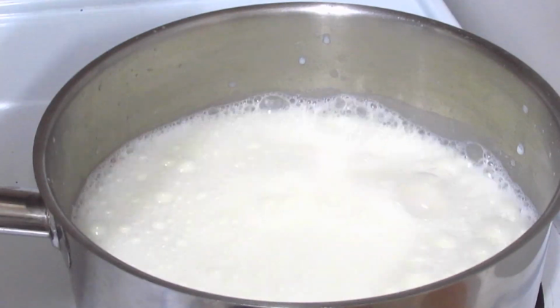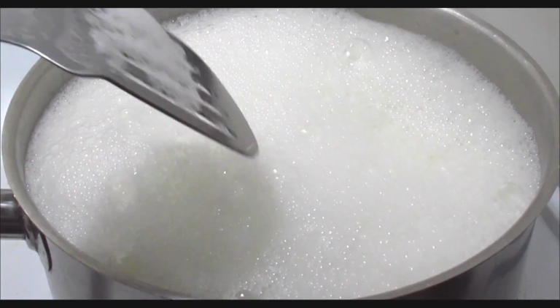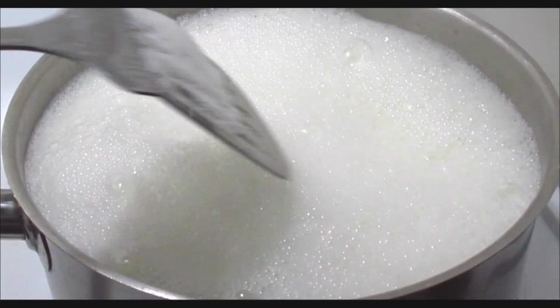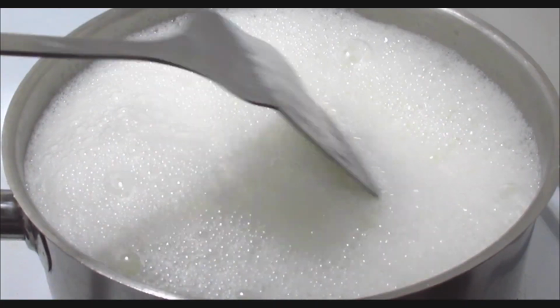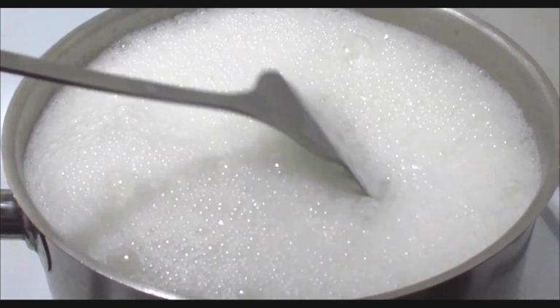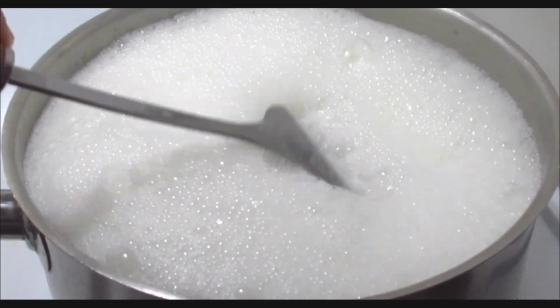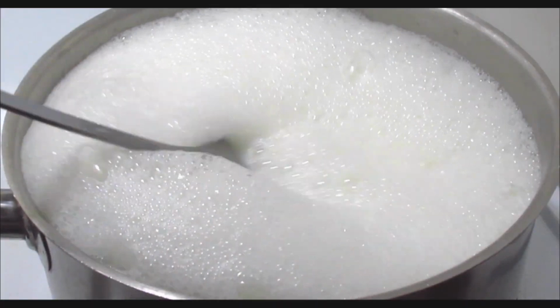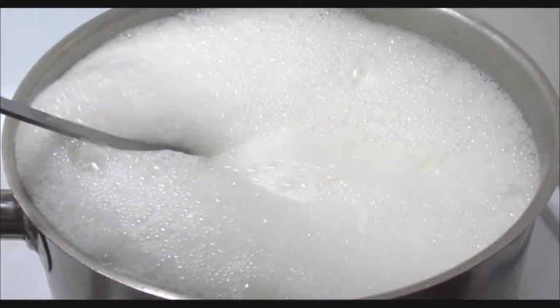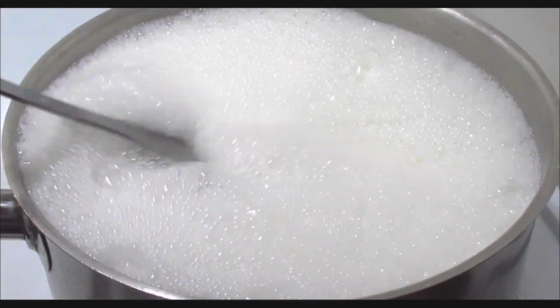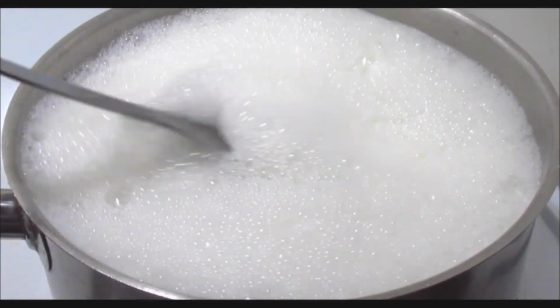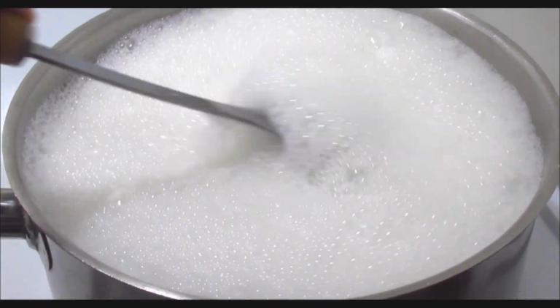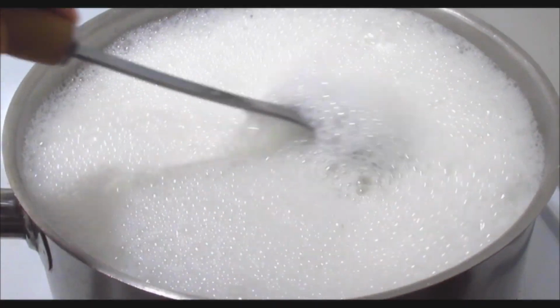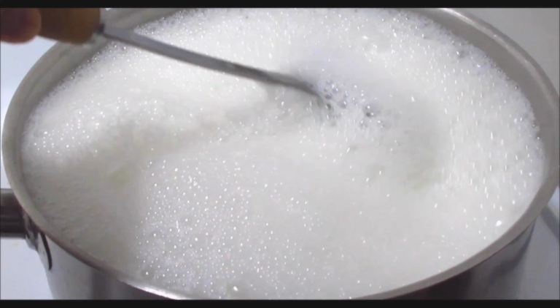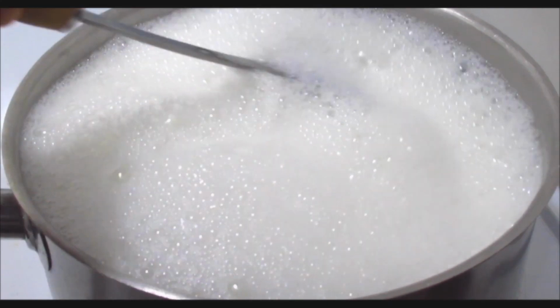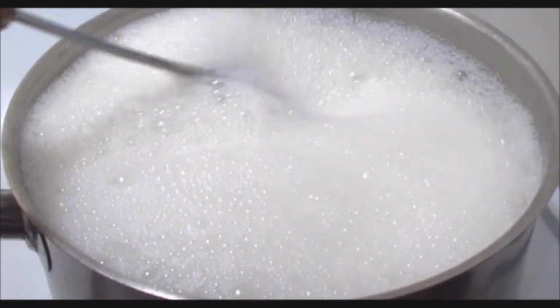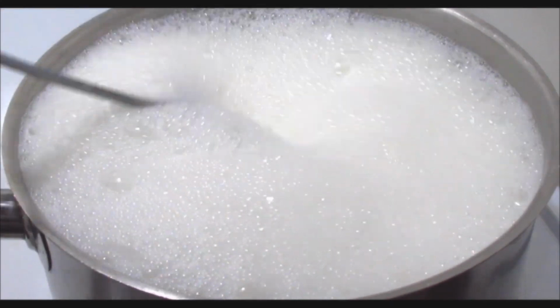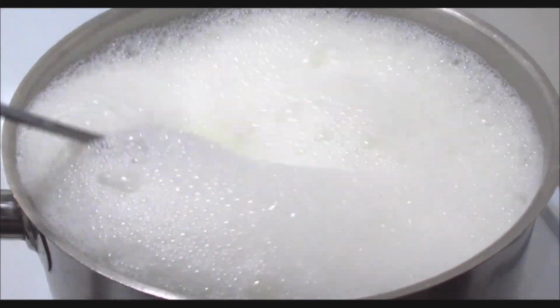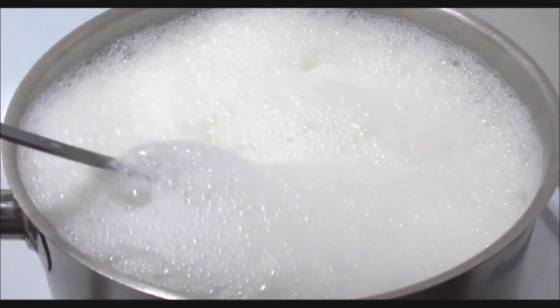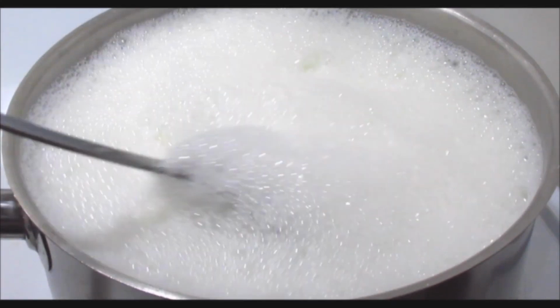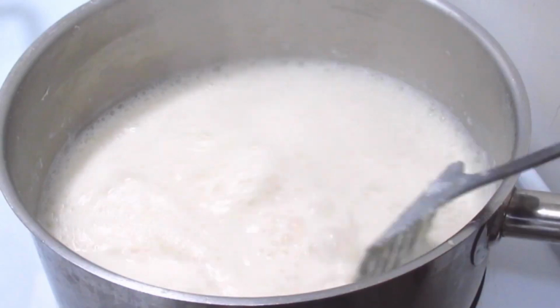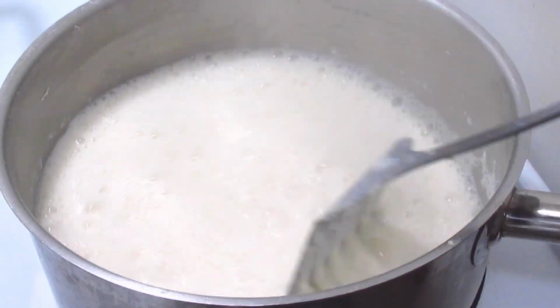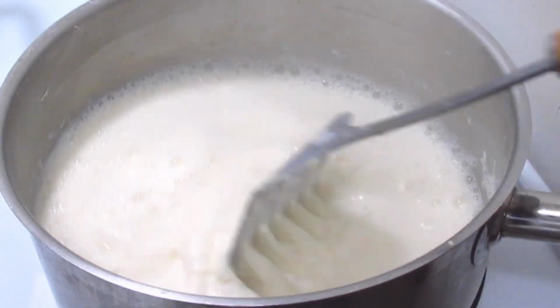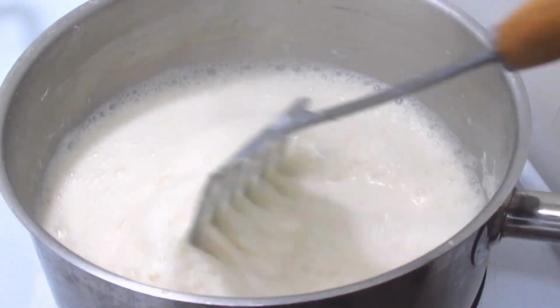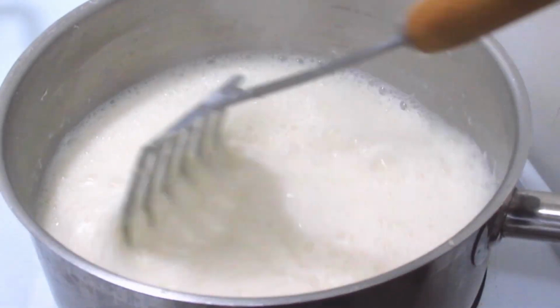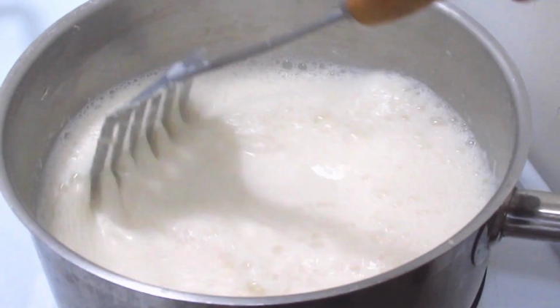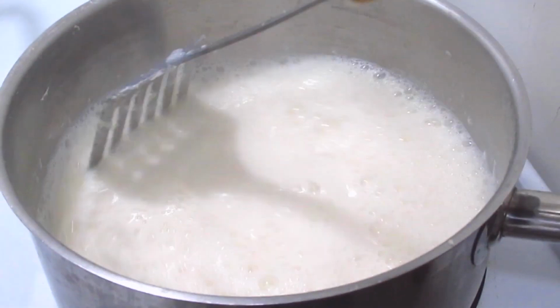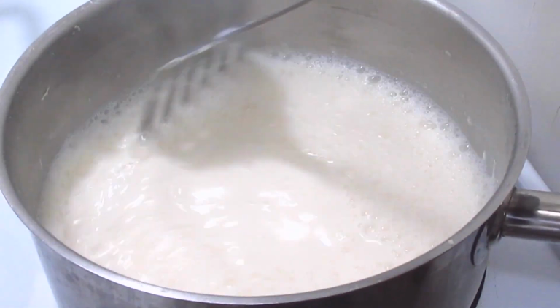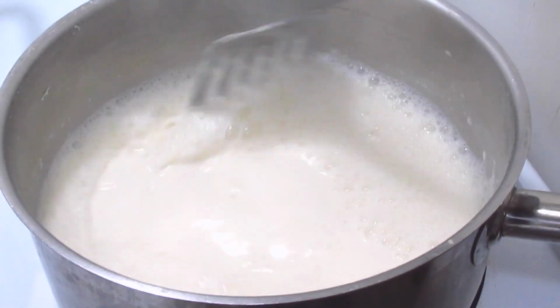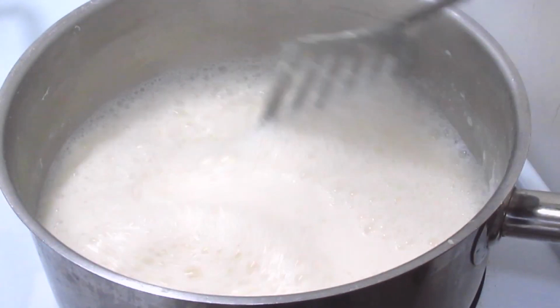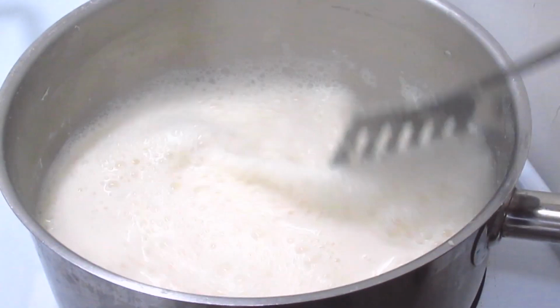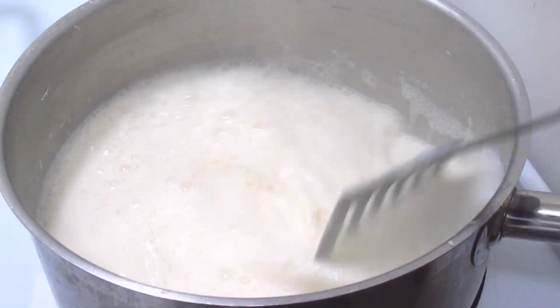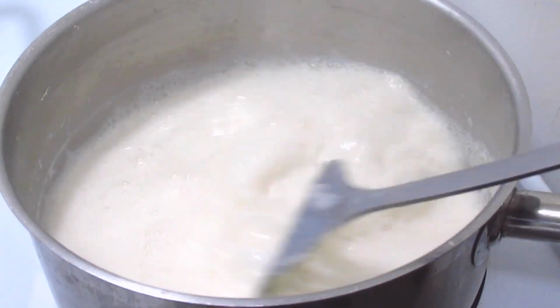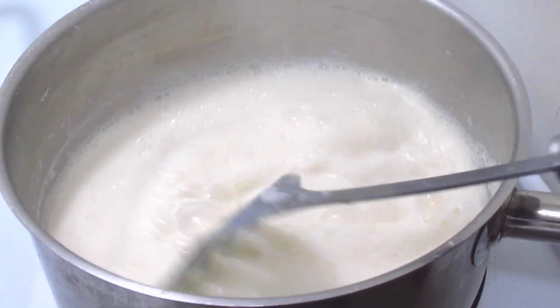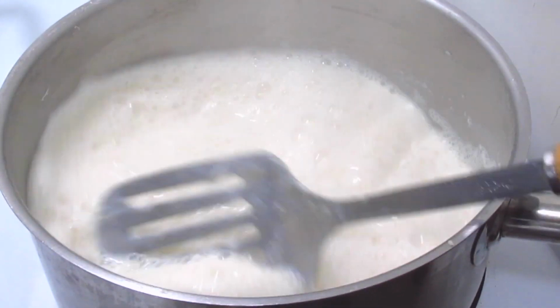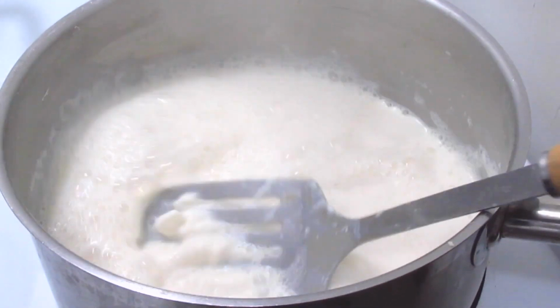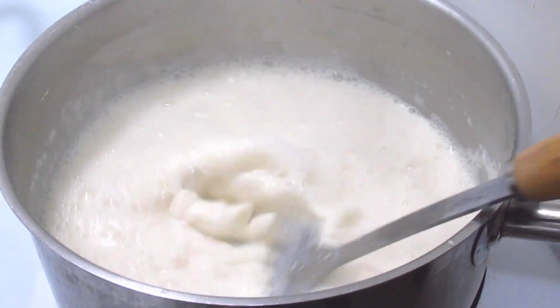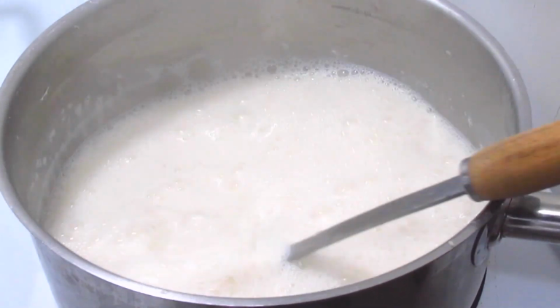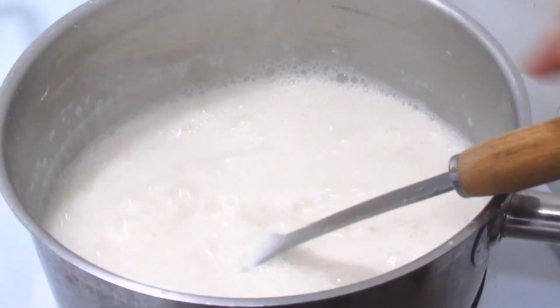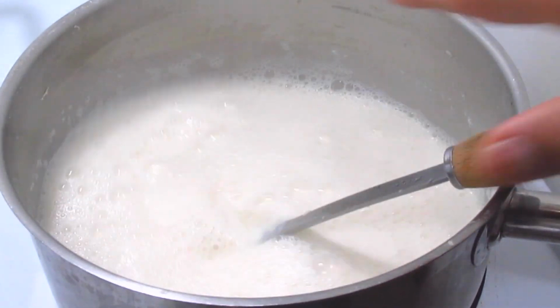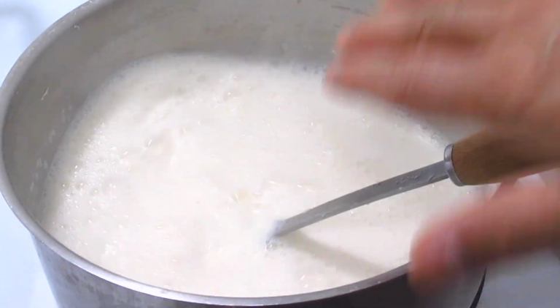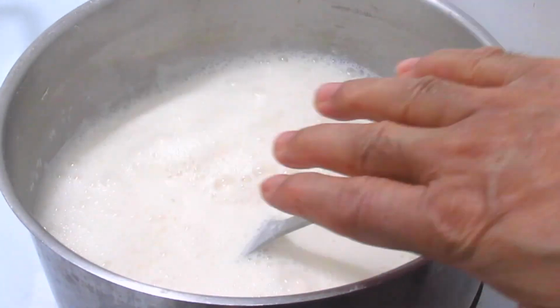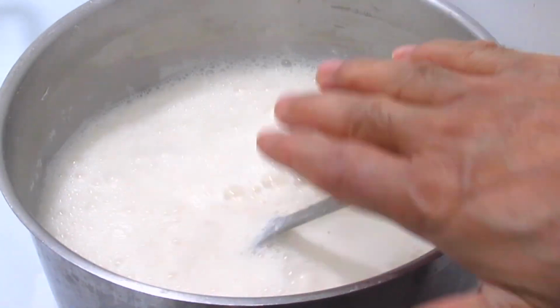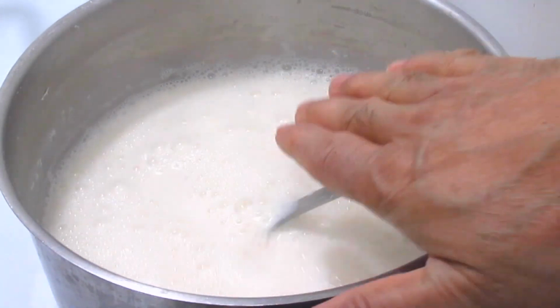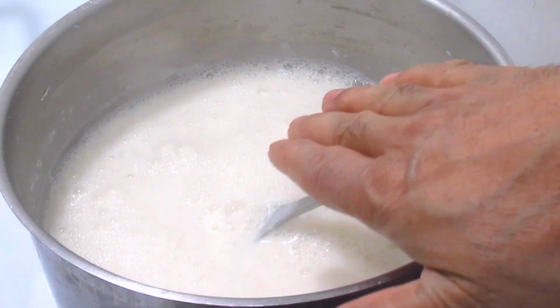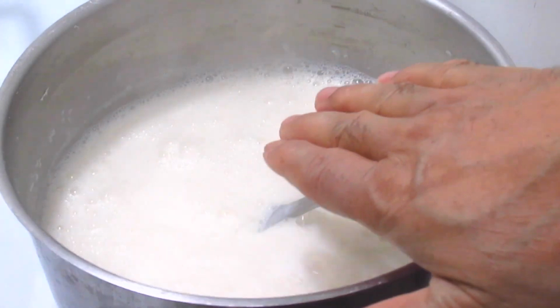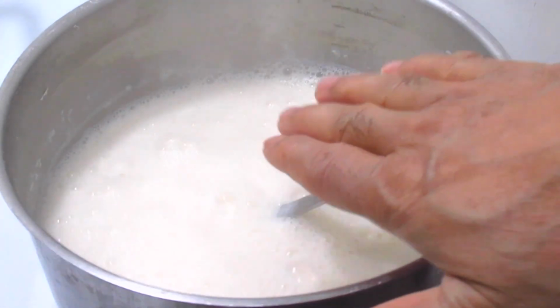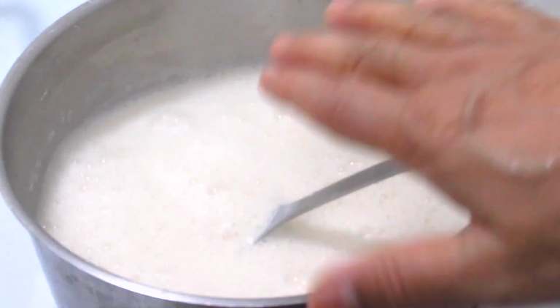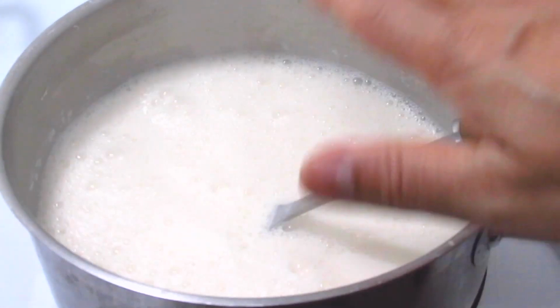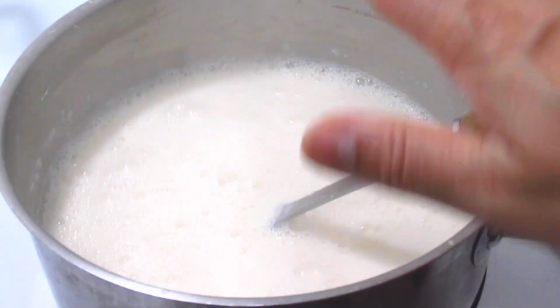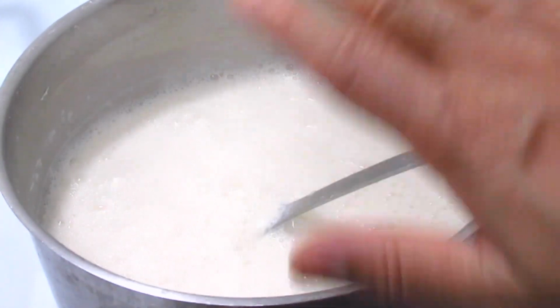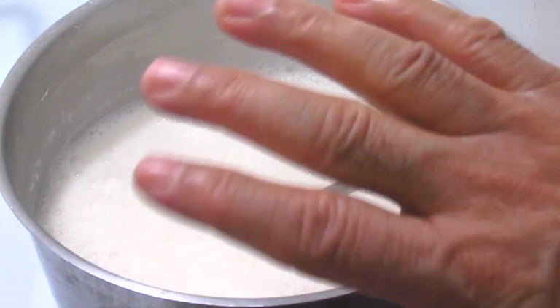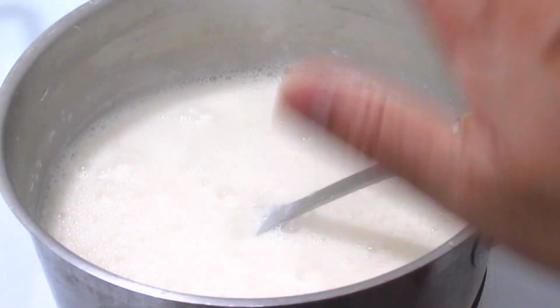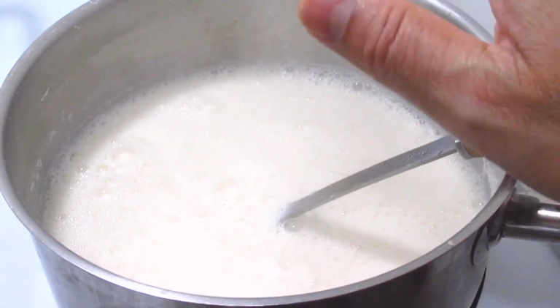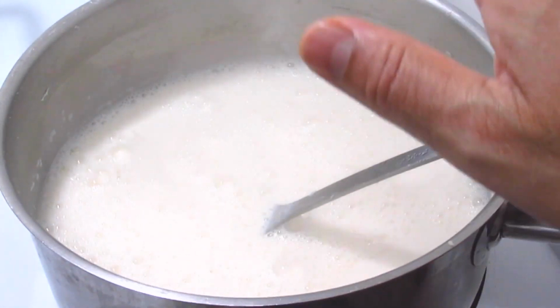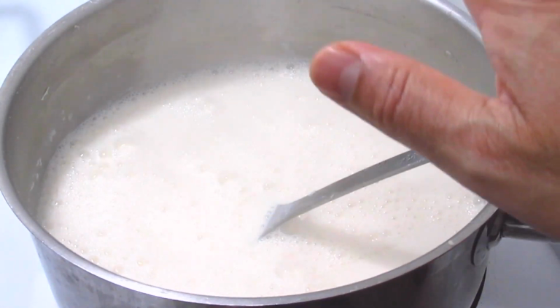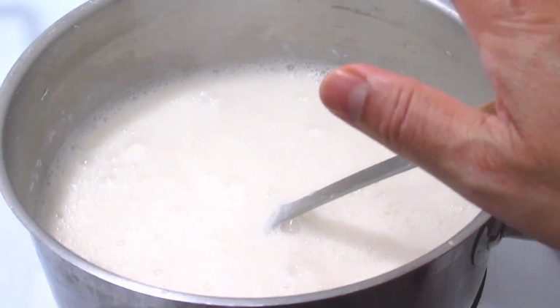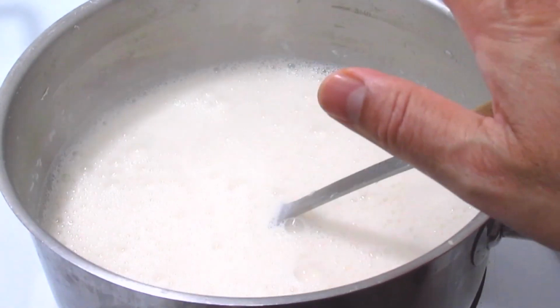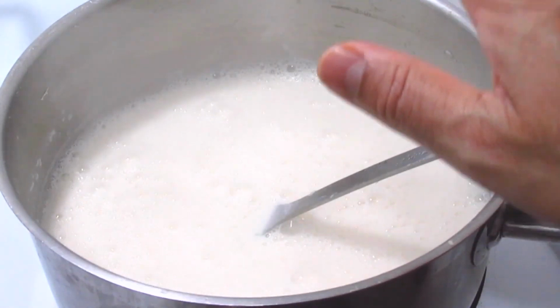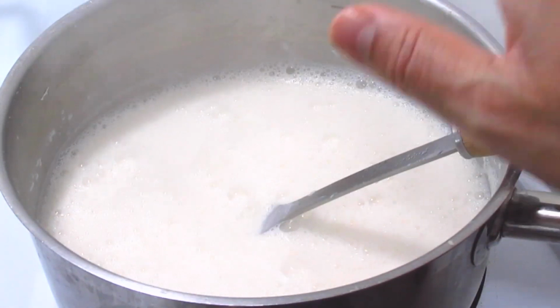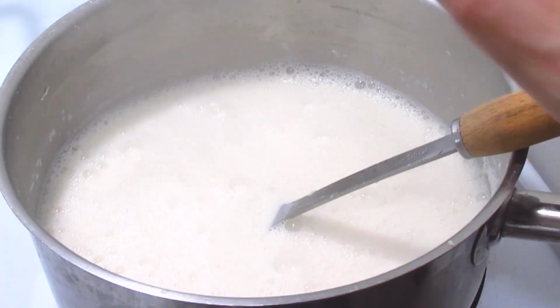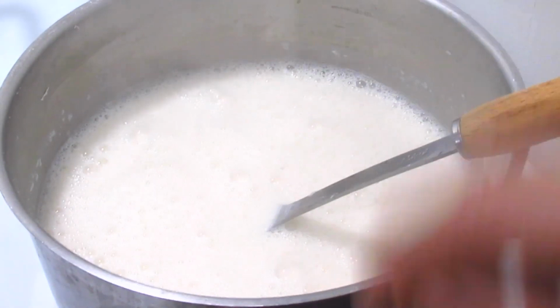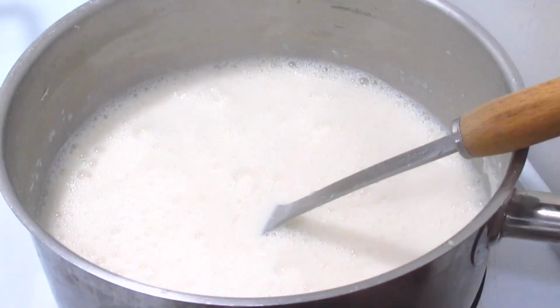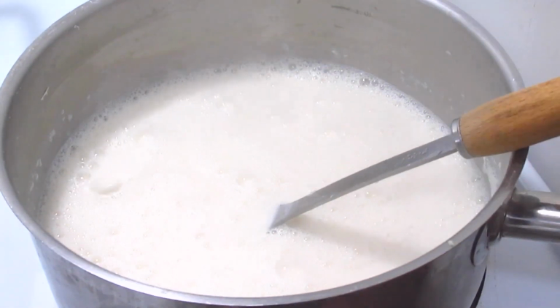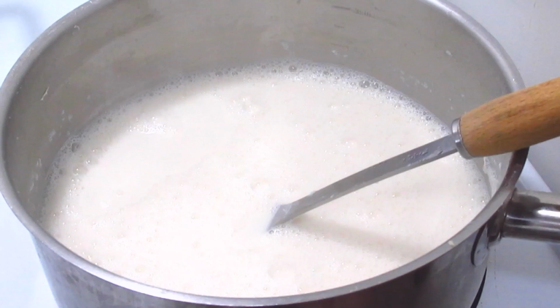Milk is boiling now. The milk has been reduced to the half. Now I'm going to turn off the heat.